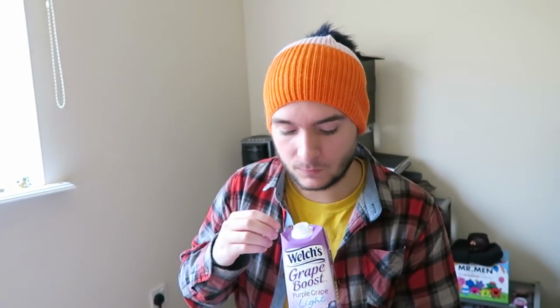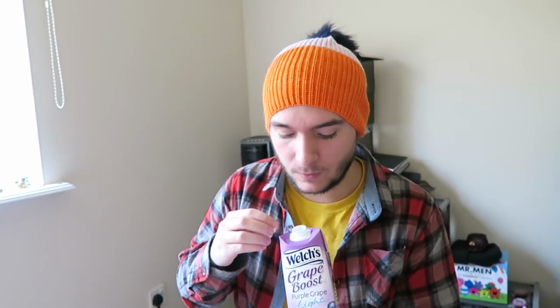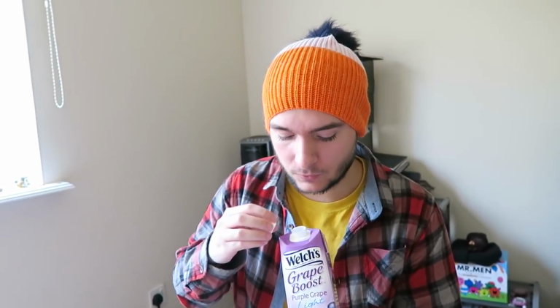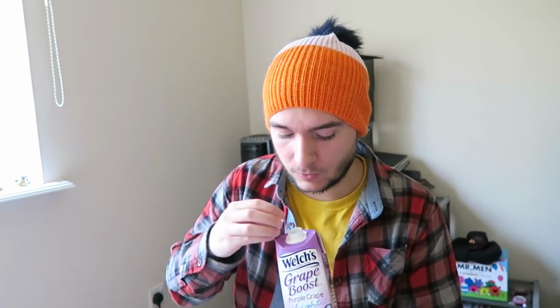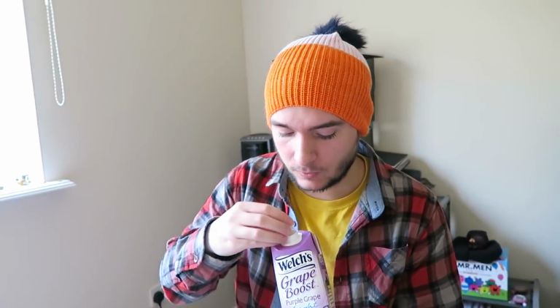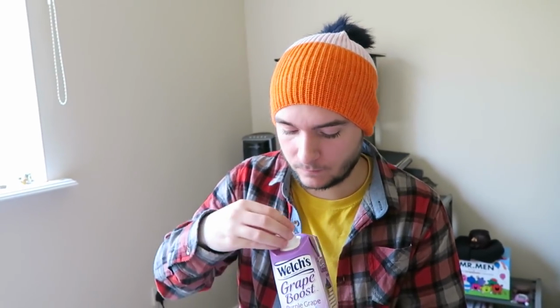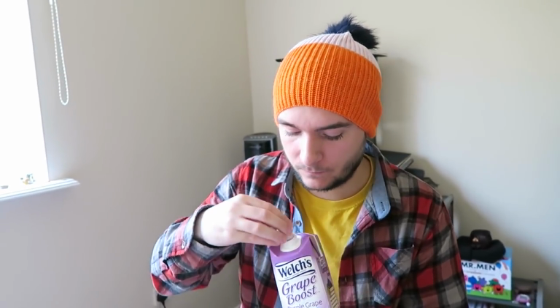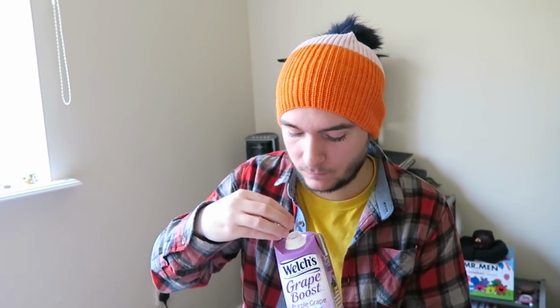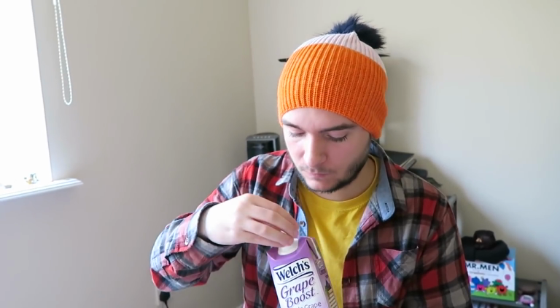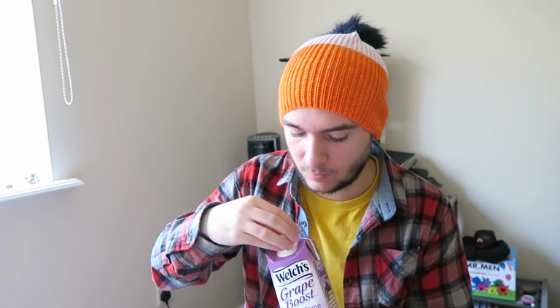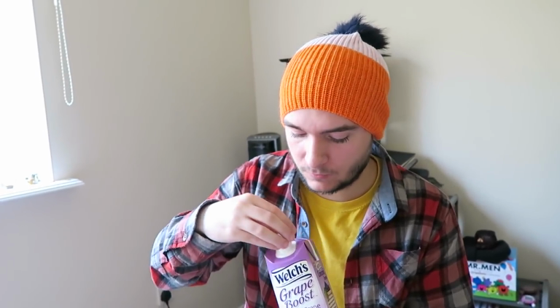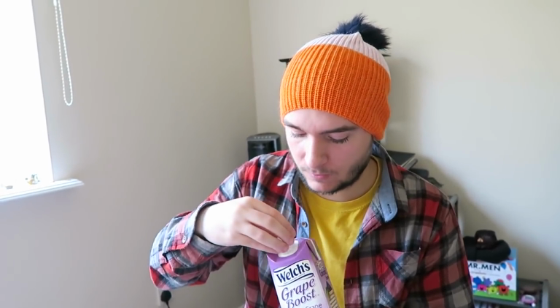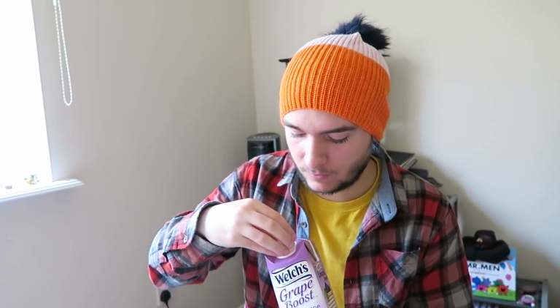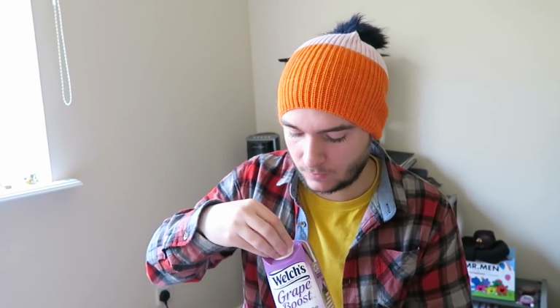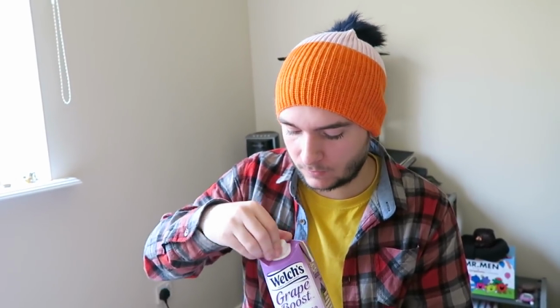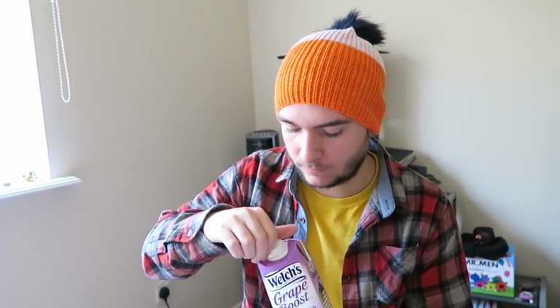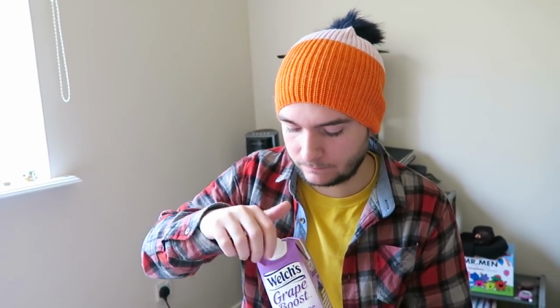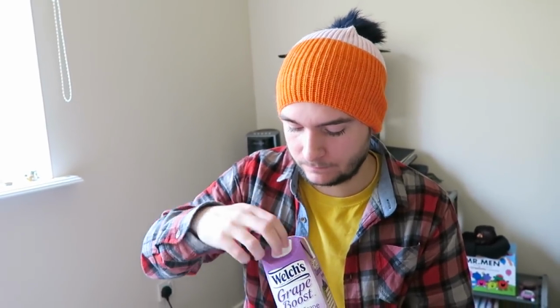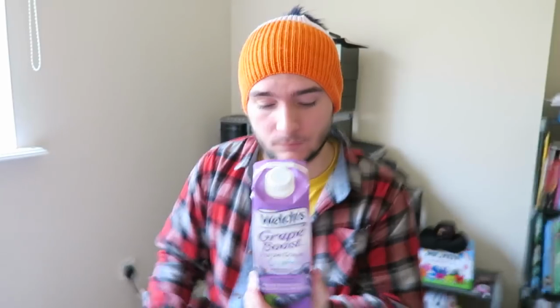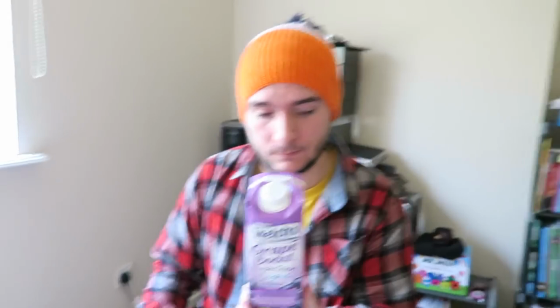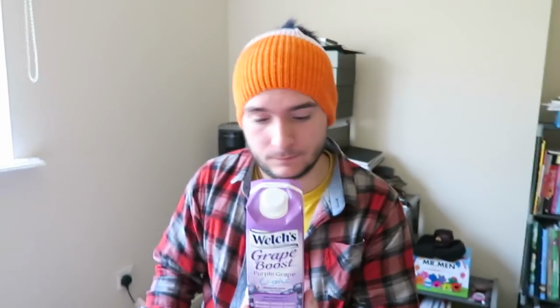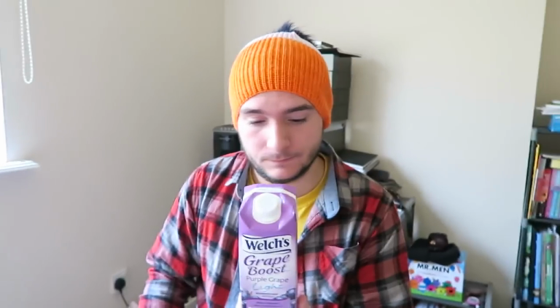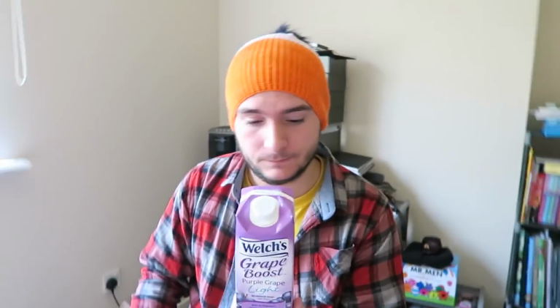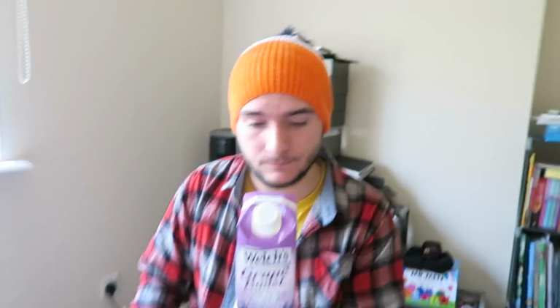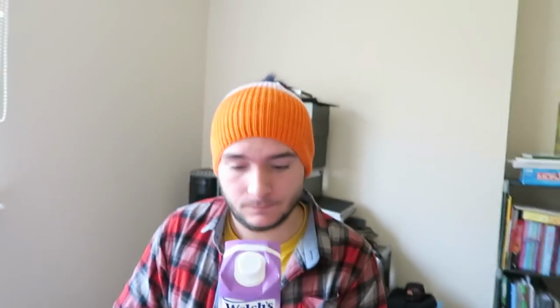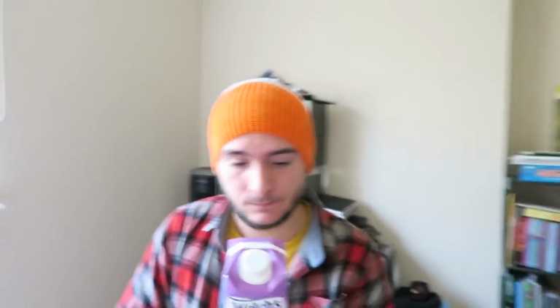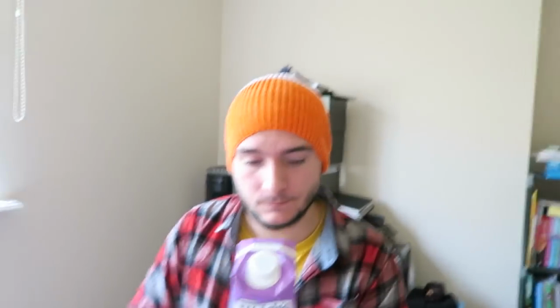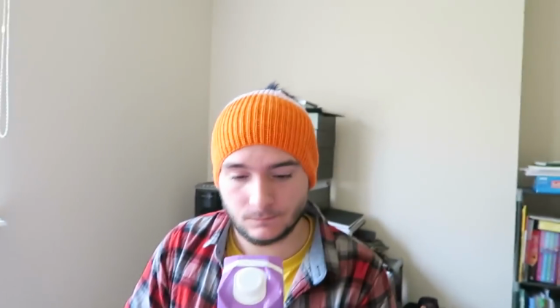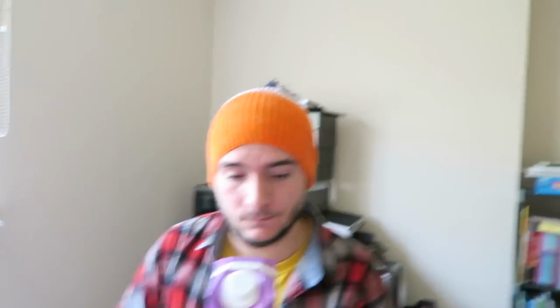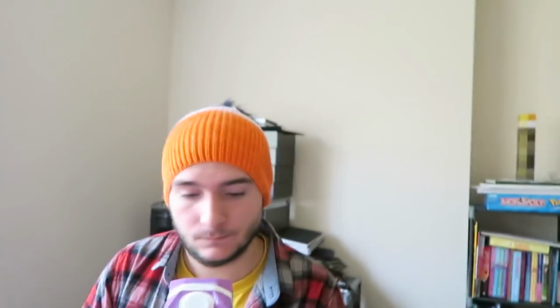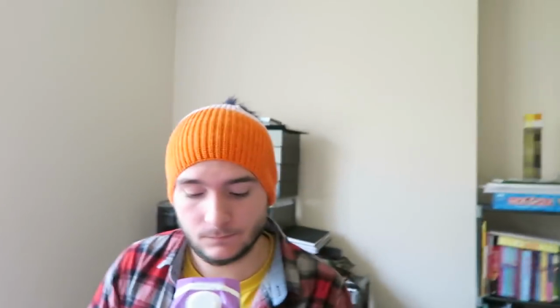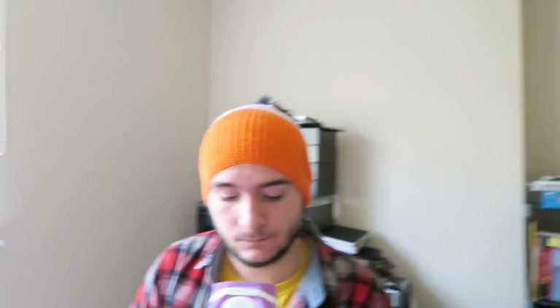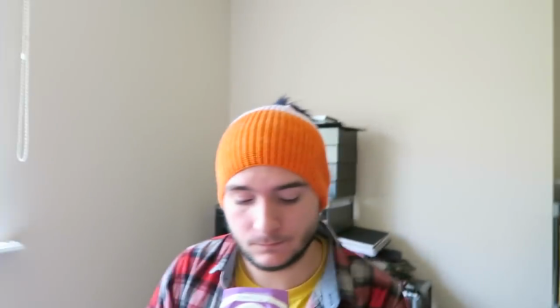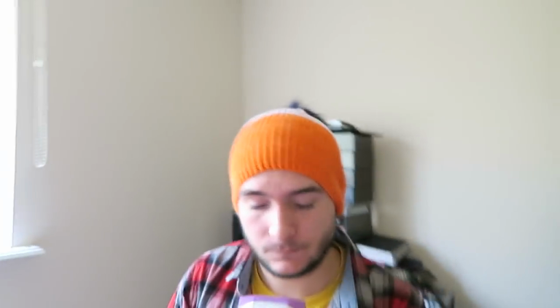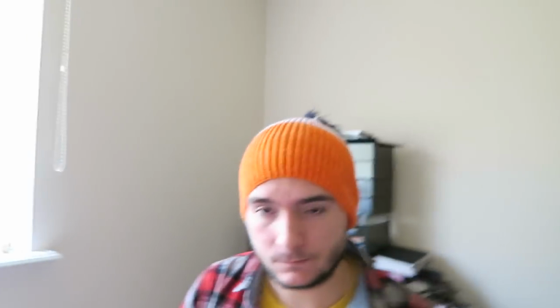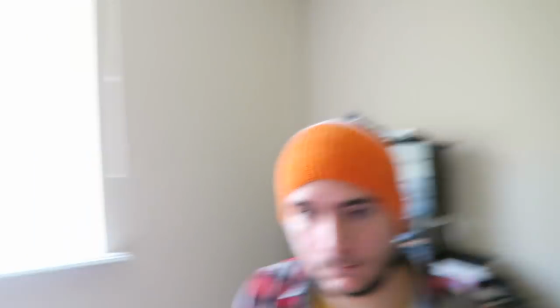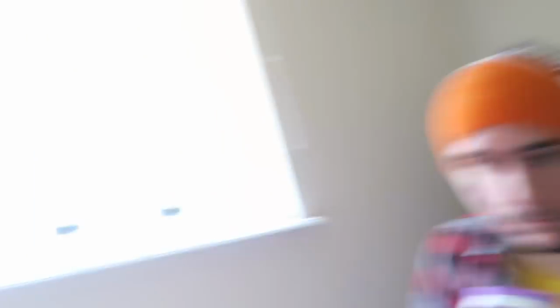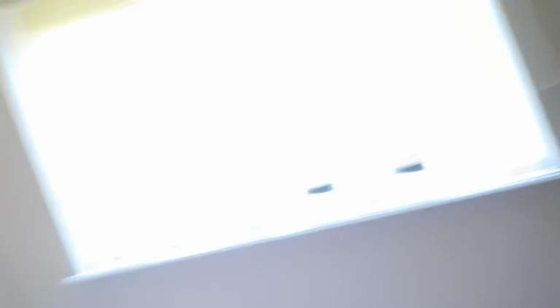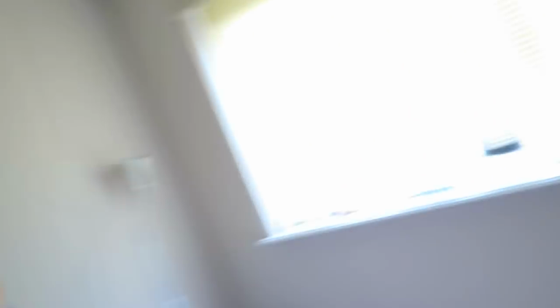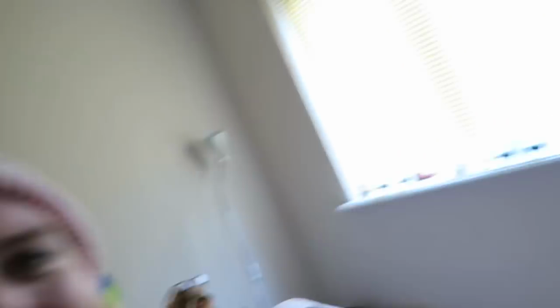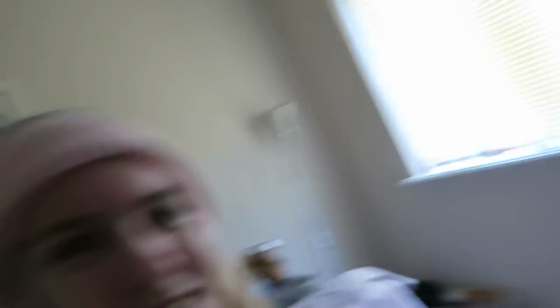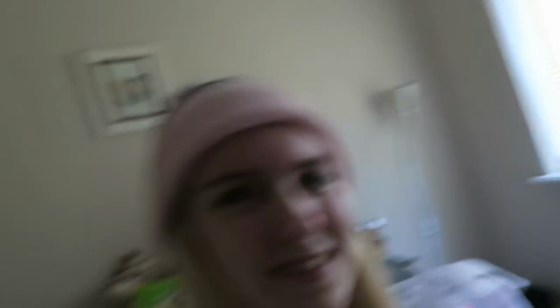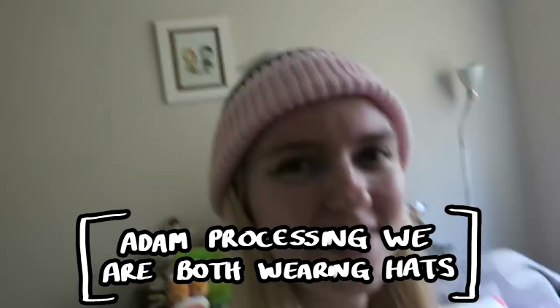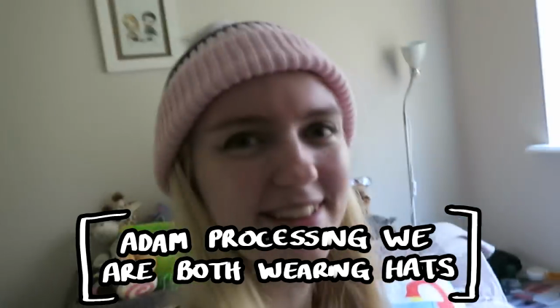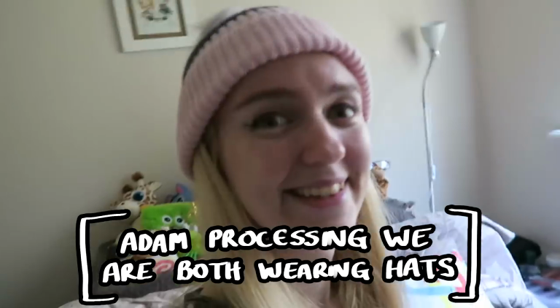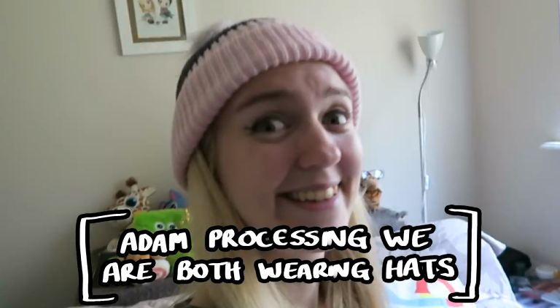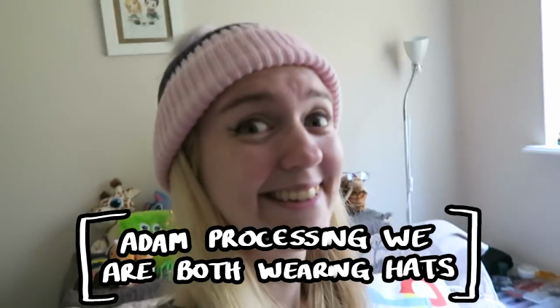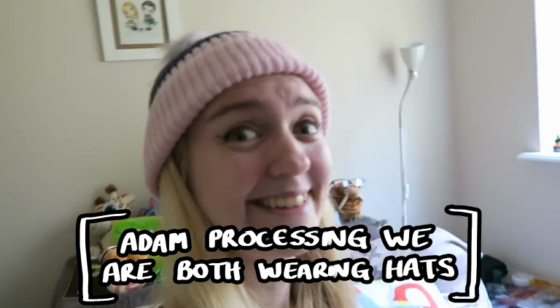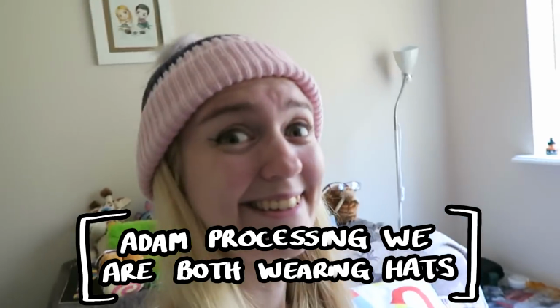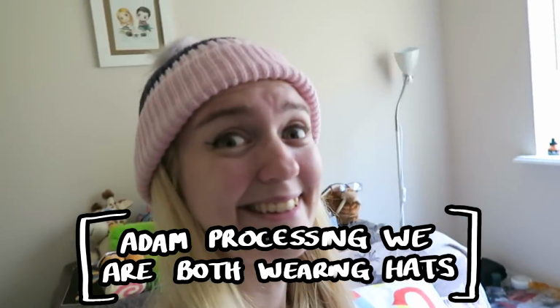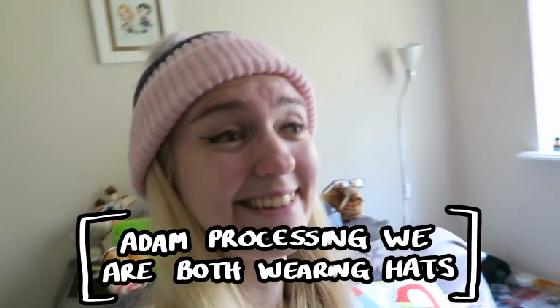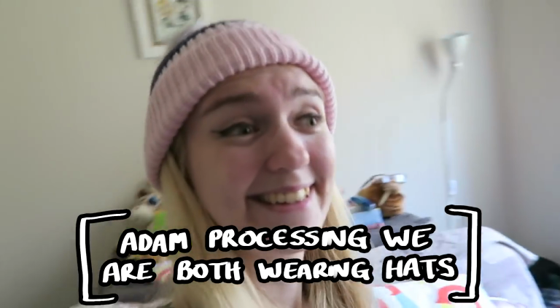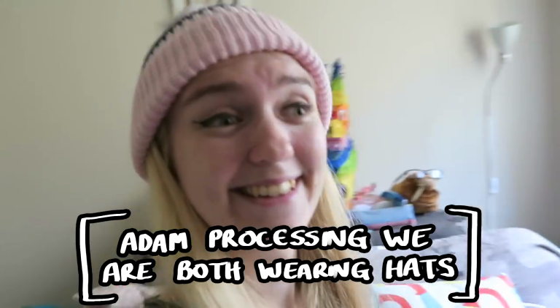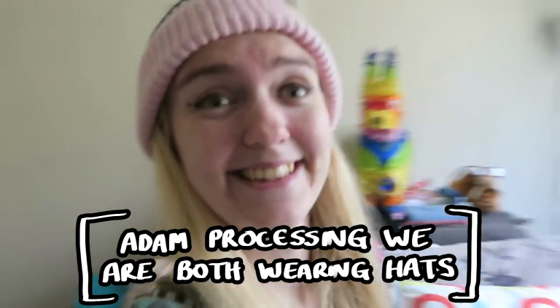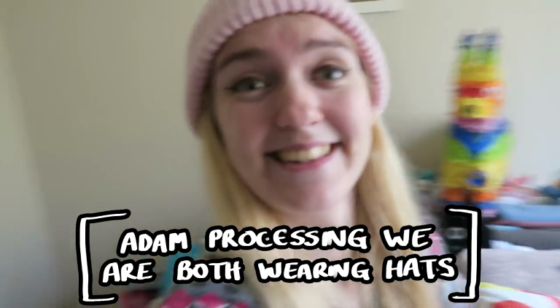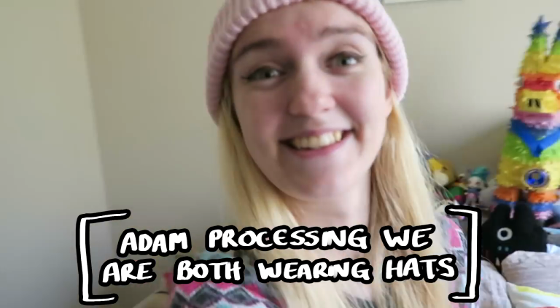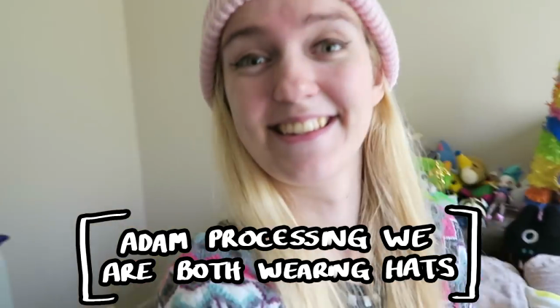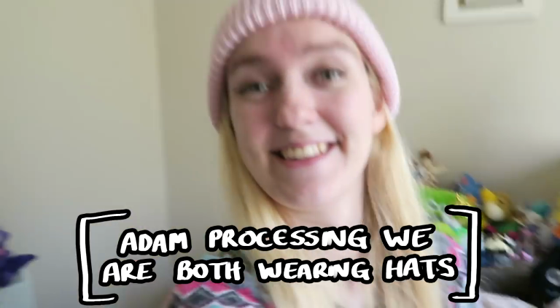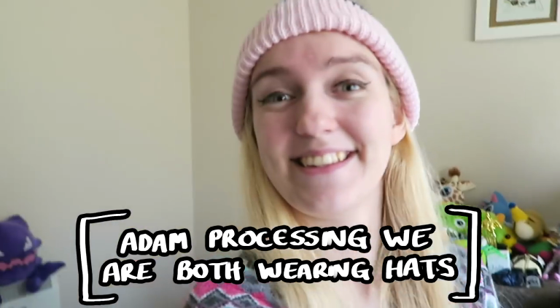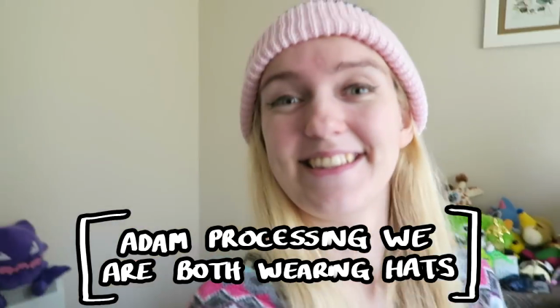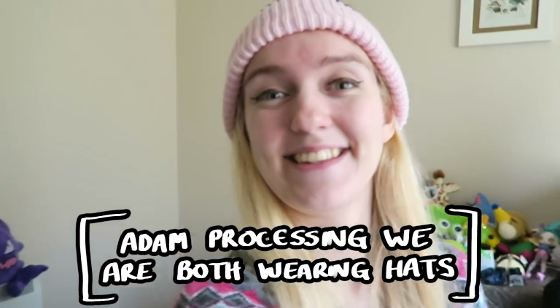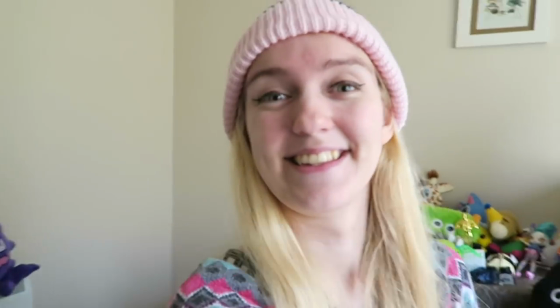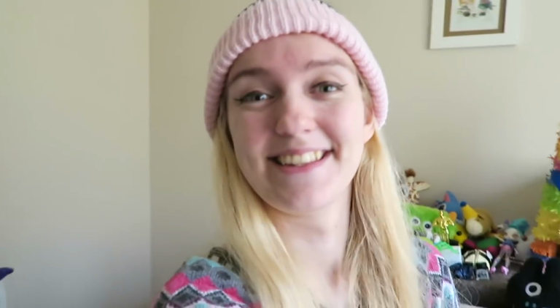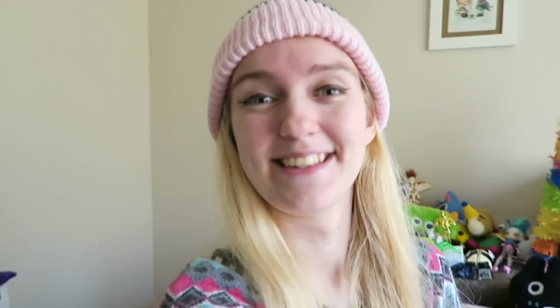It smells good! It smells really nice! Also, we've got like matching hats on. Oh yeah!